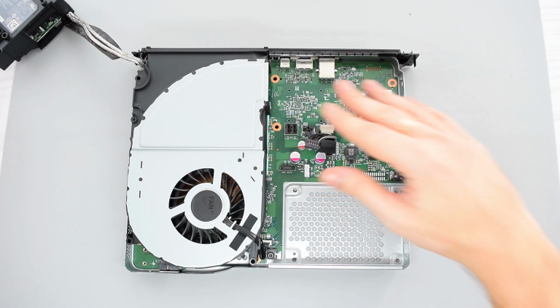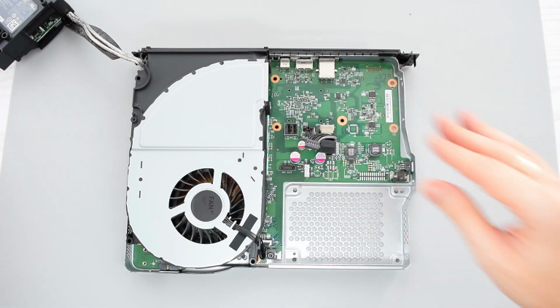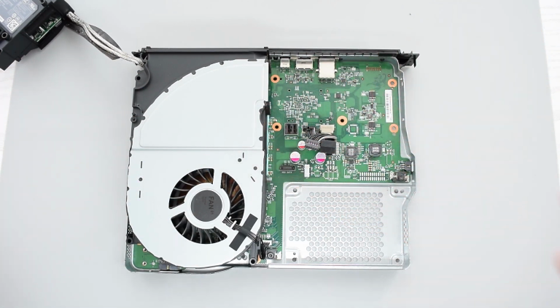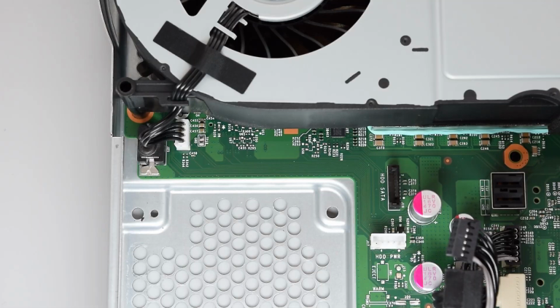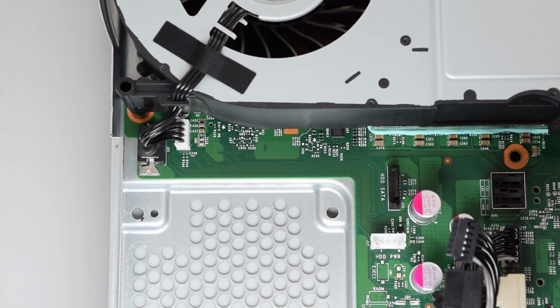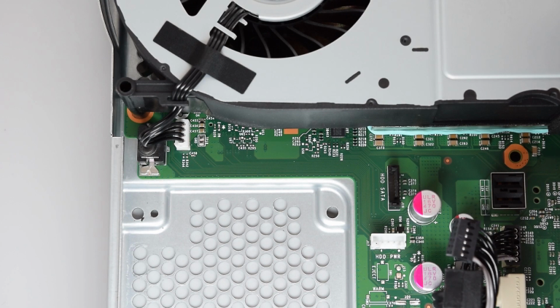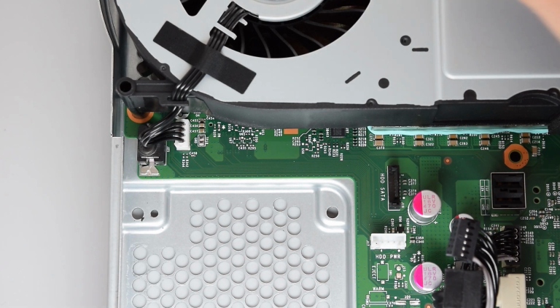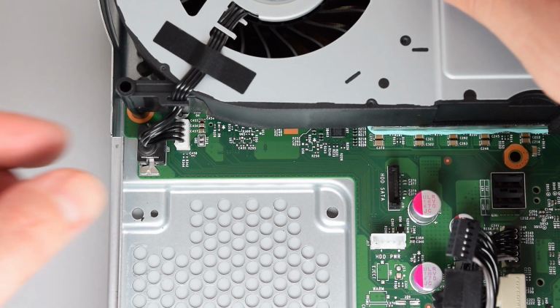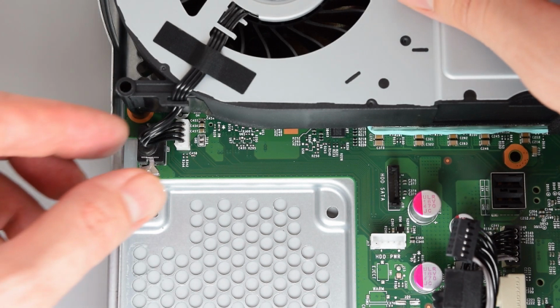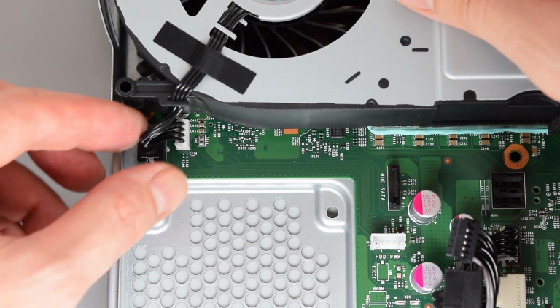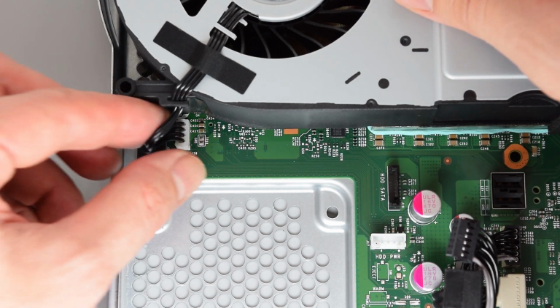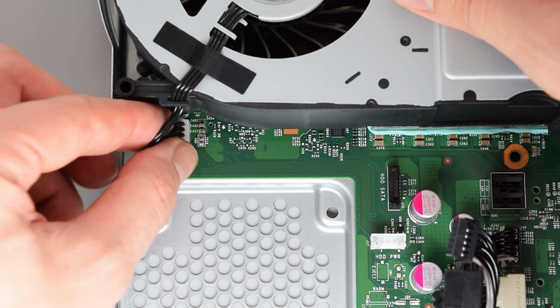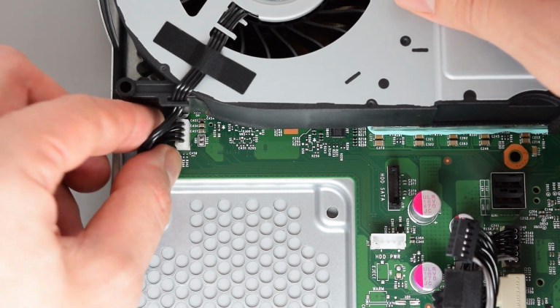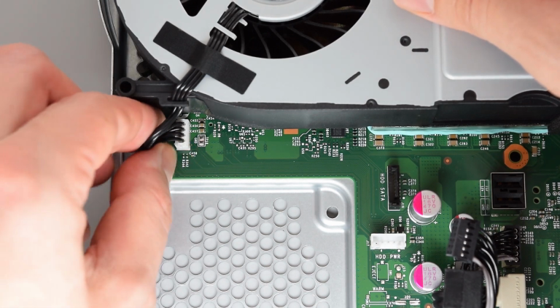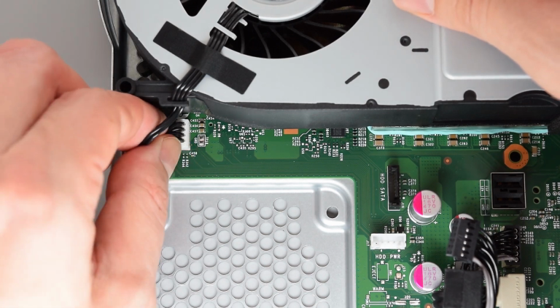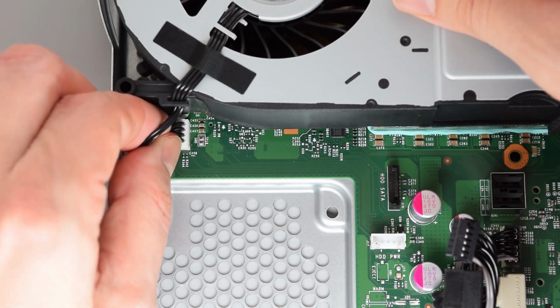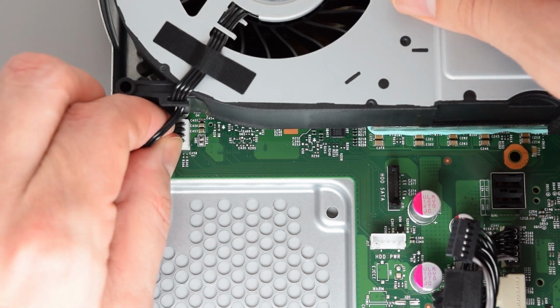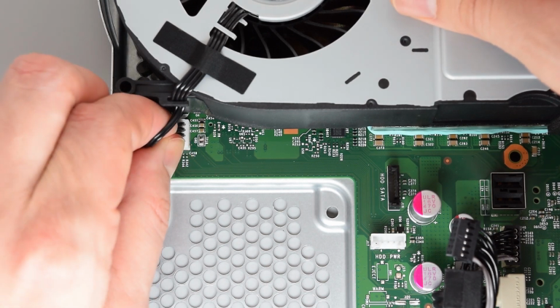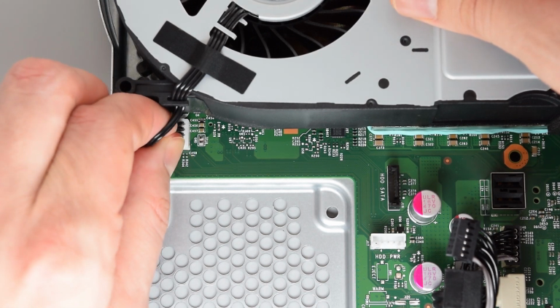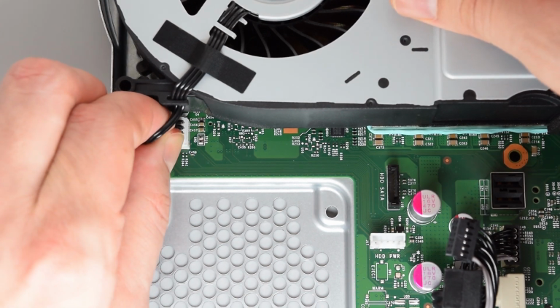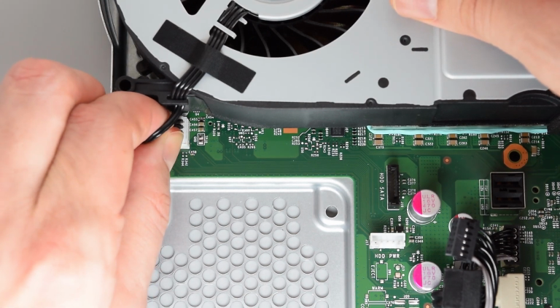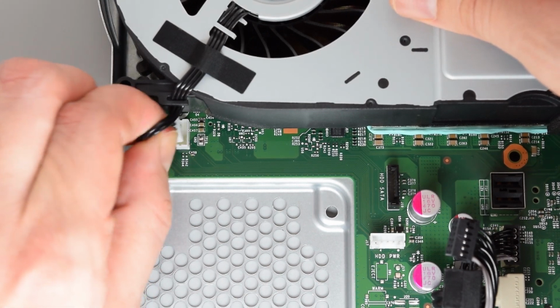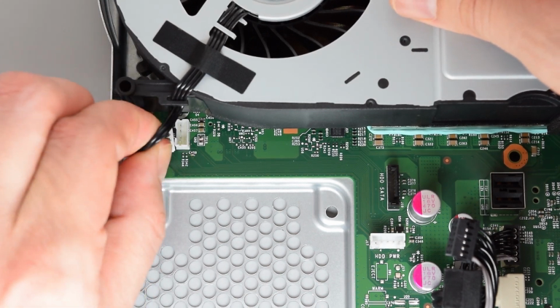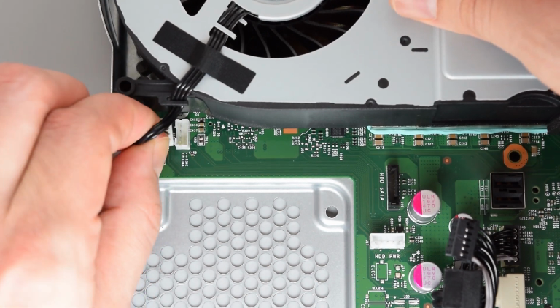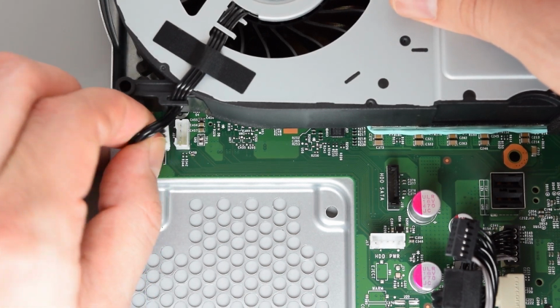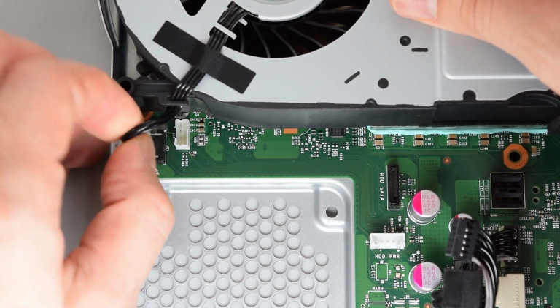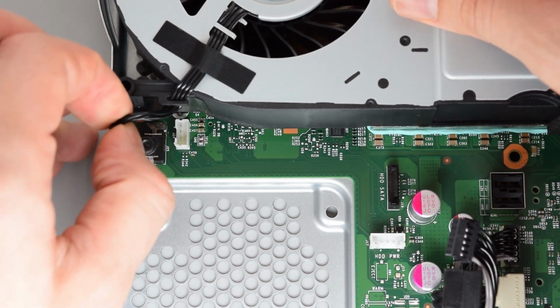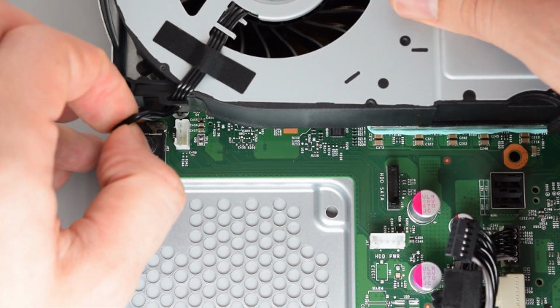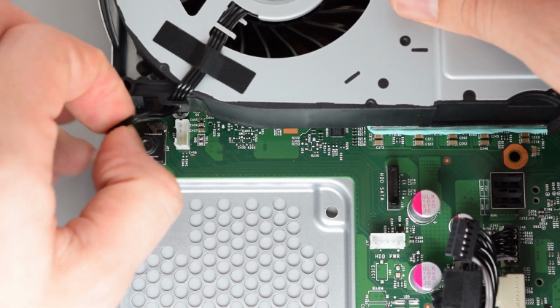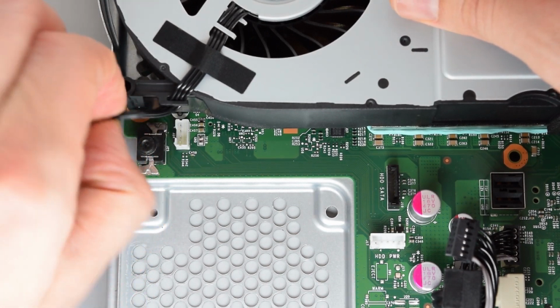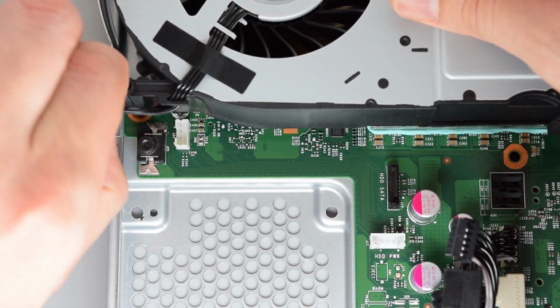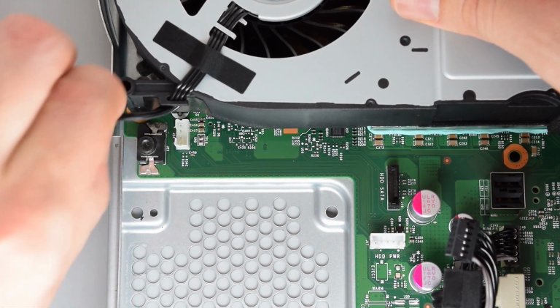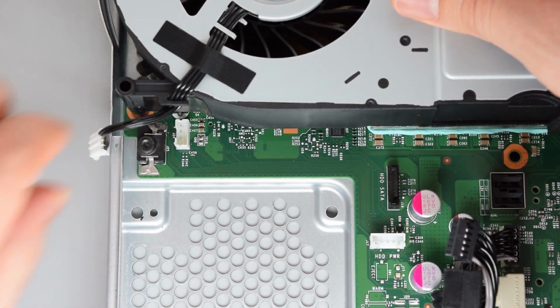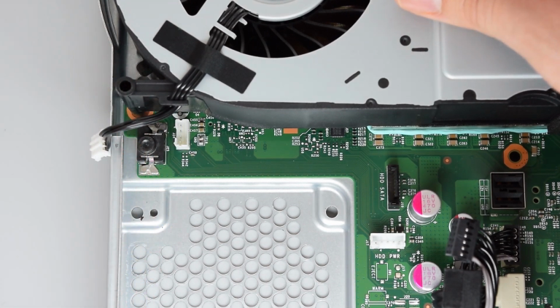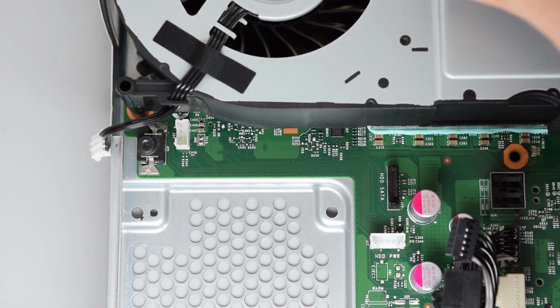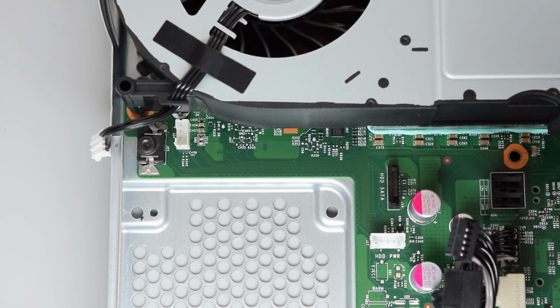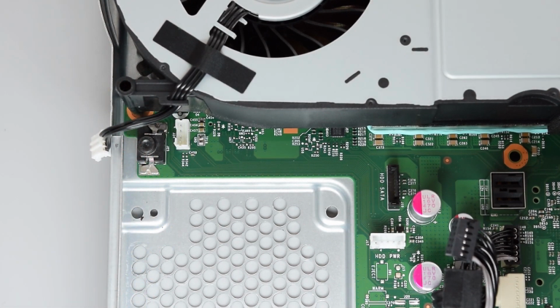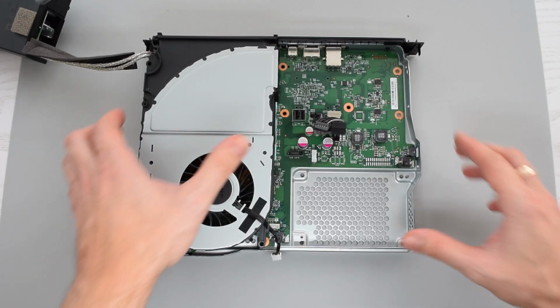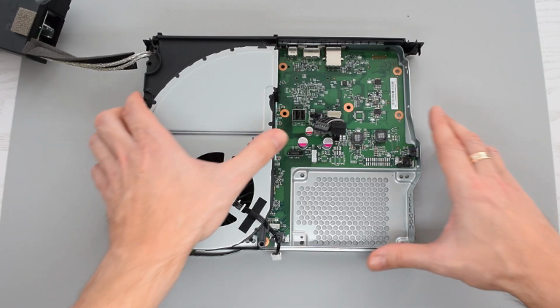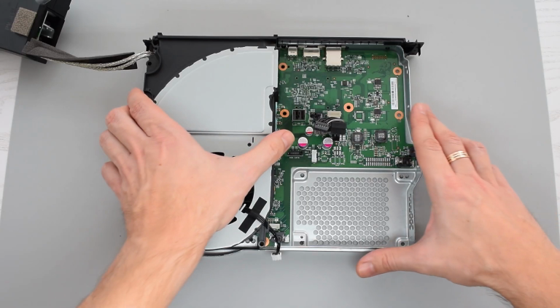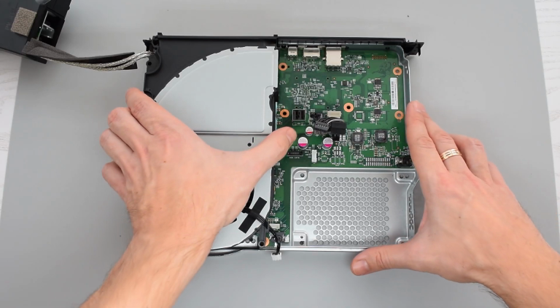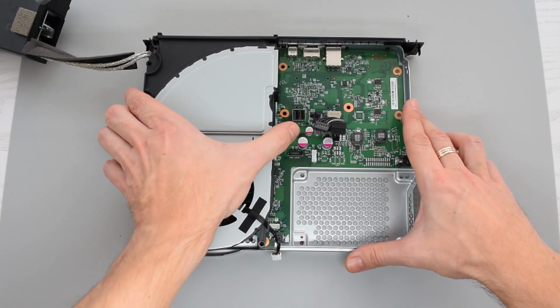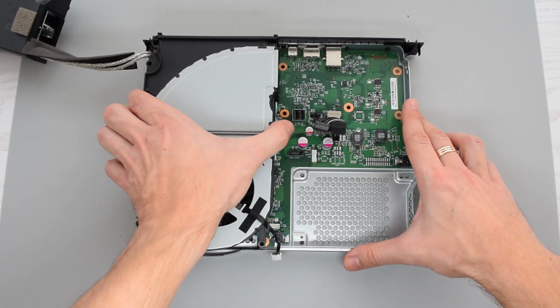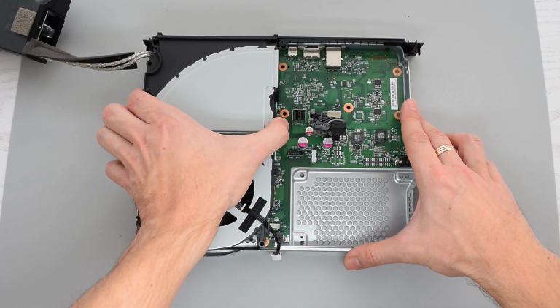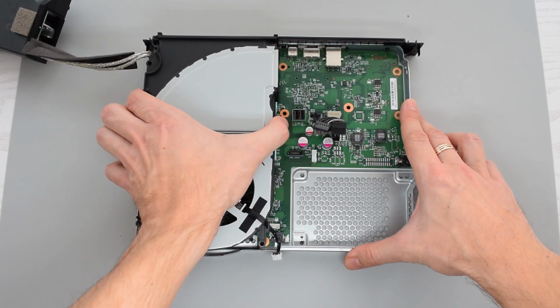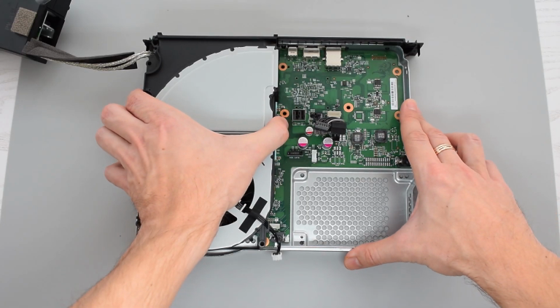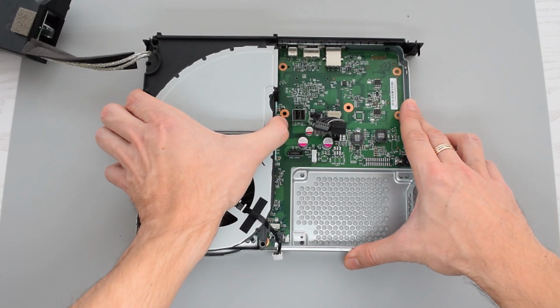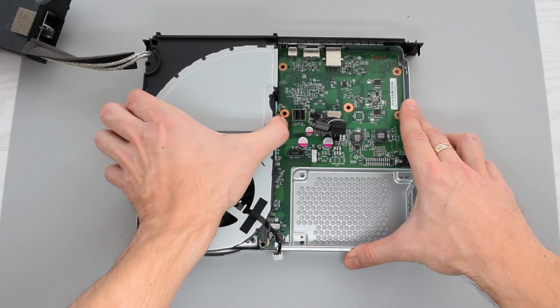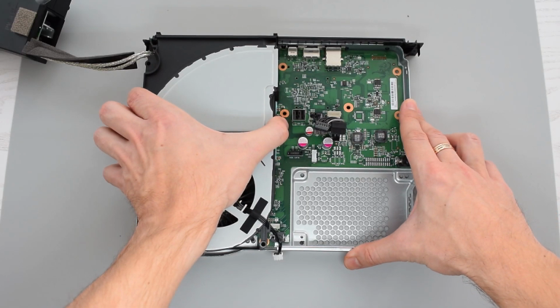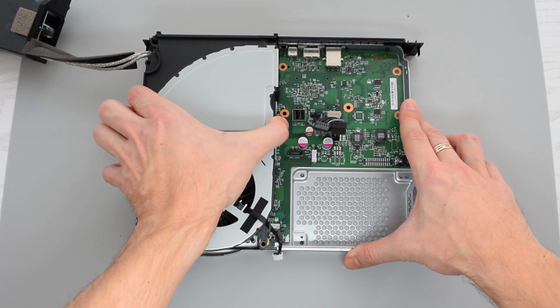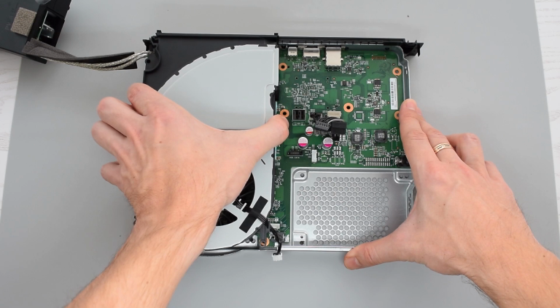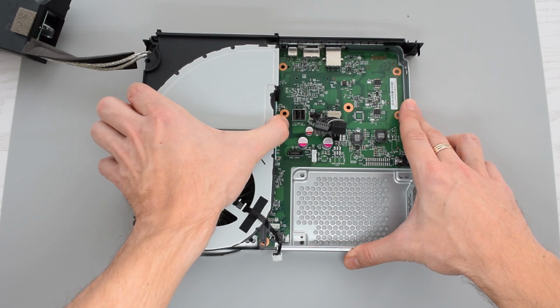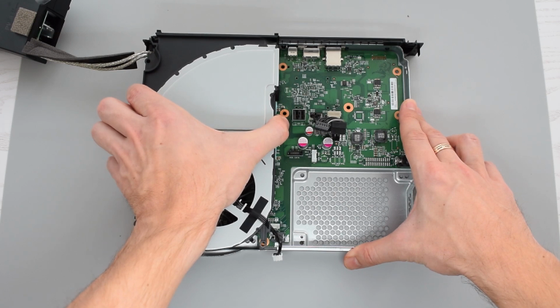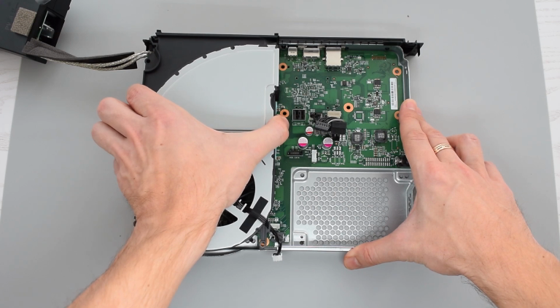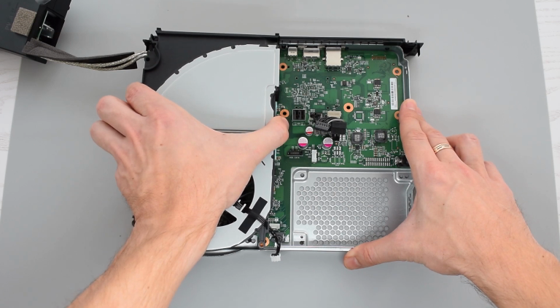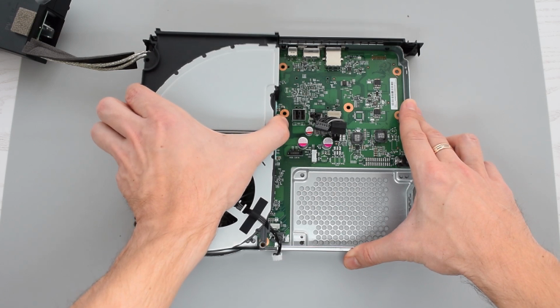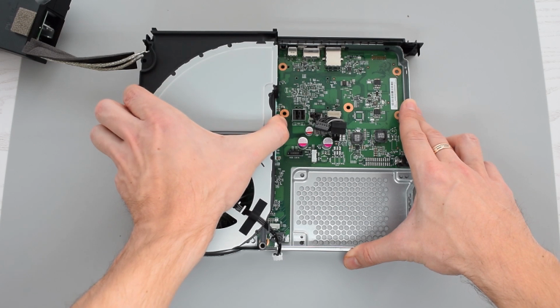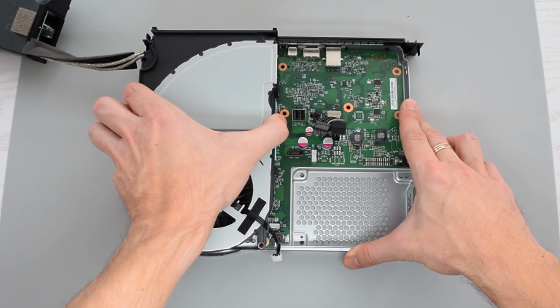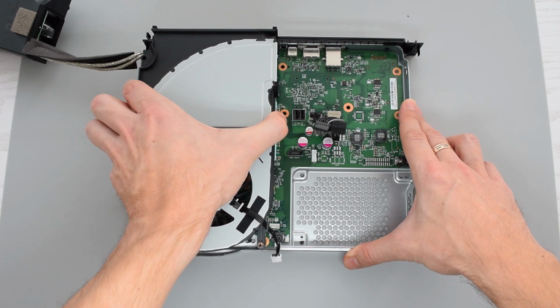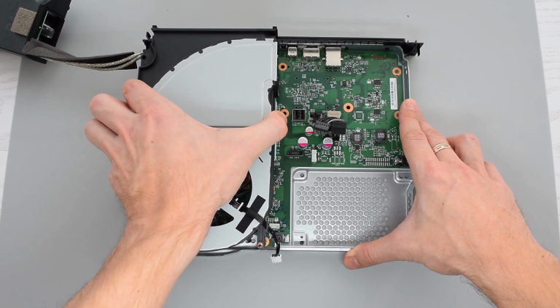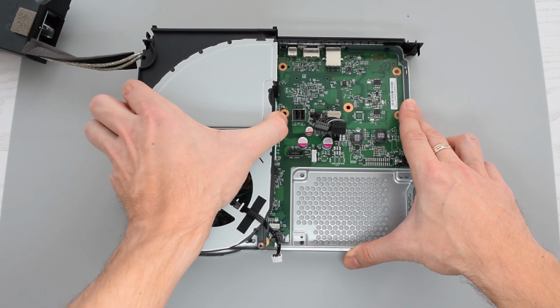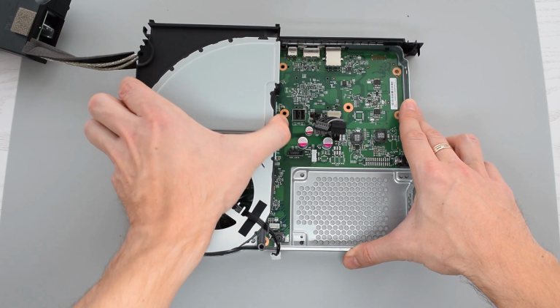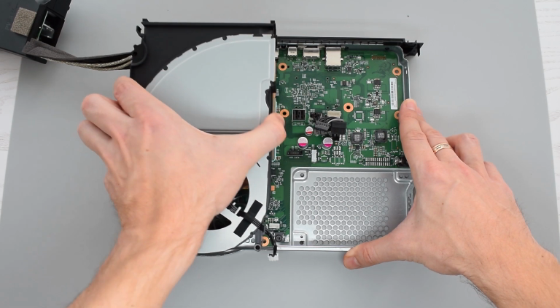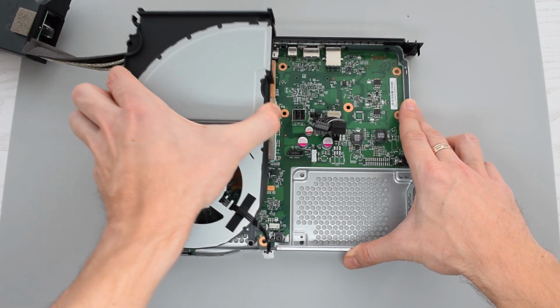With that removed, we can now disconnect the fan connector from the motherboard and then remove the fan assembly itself.